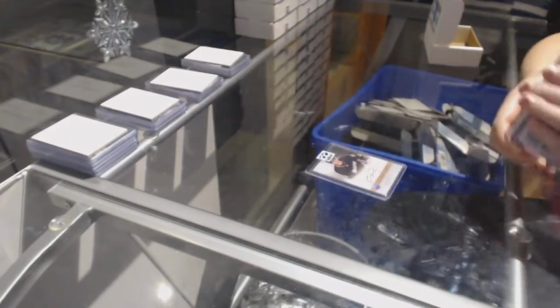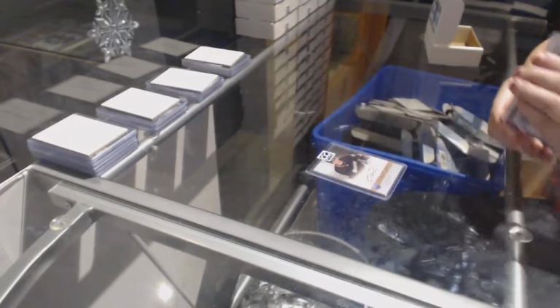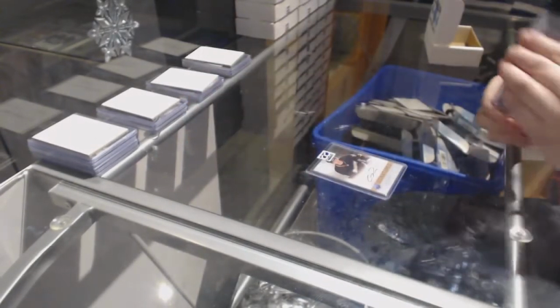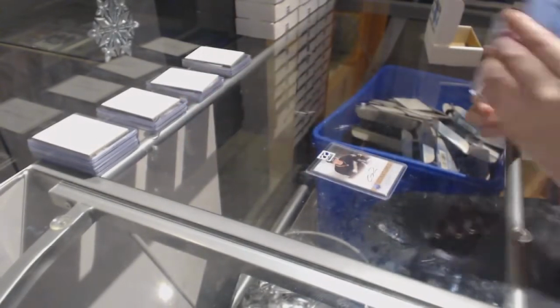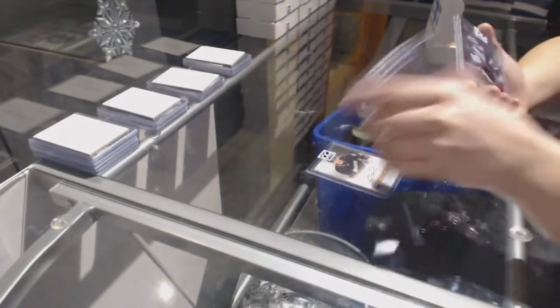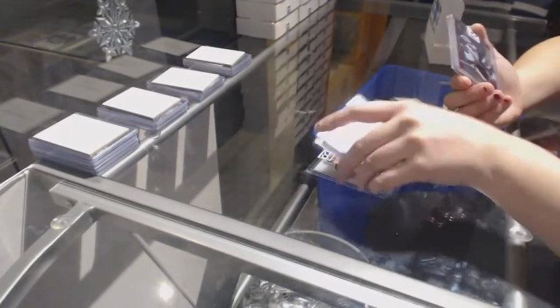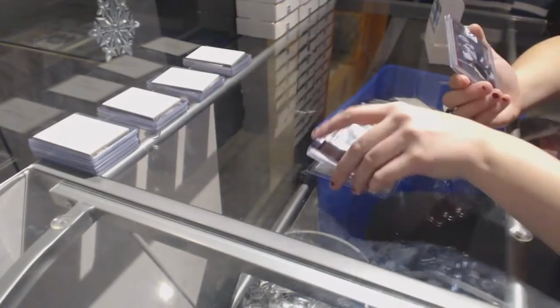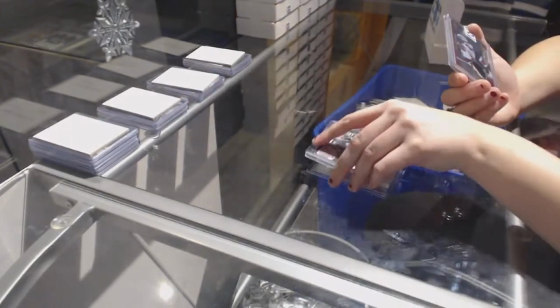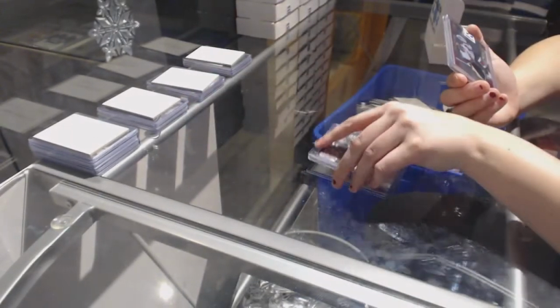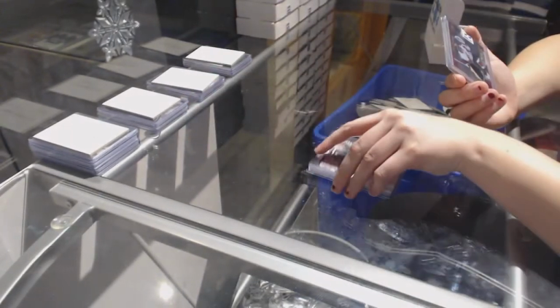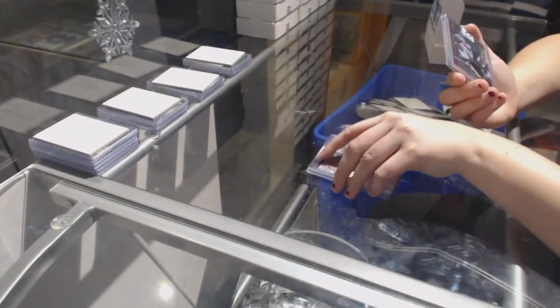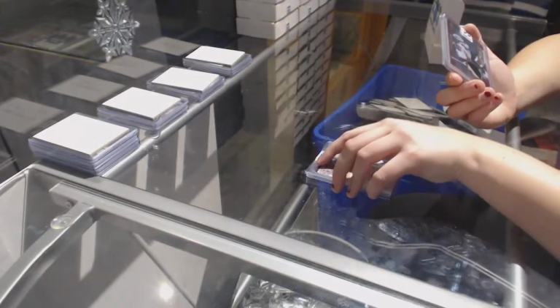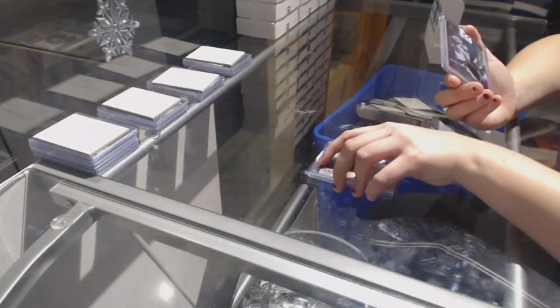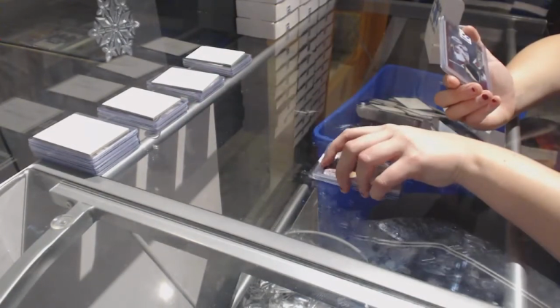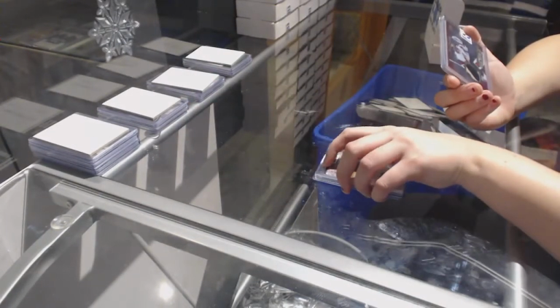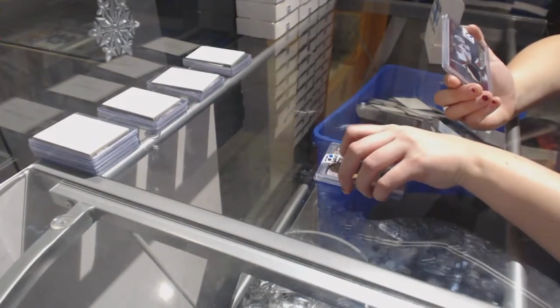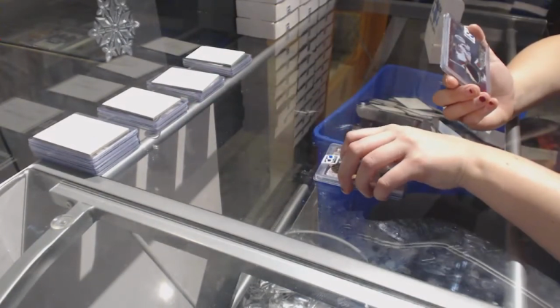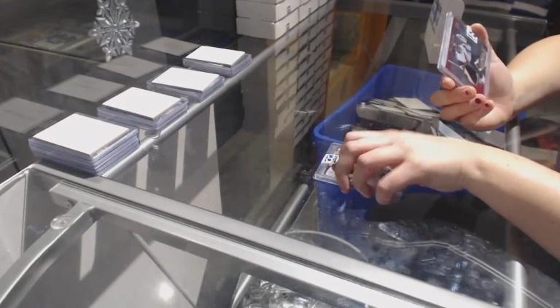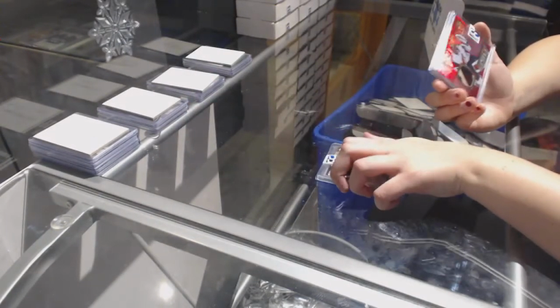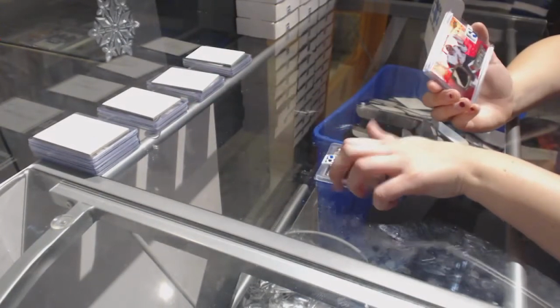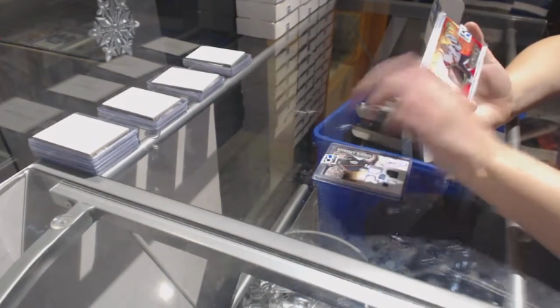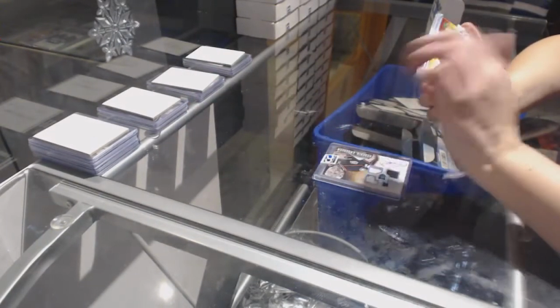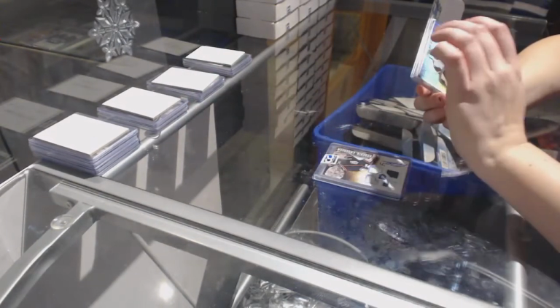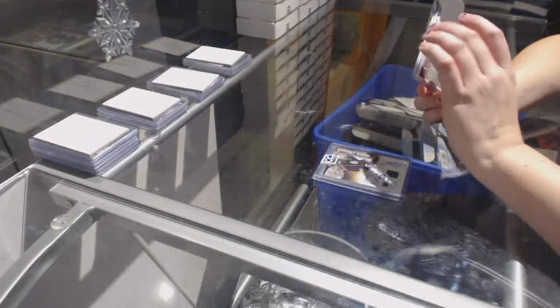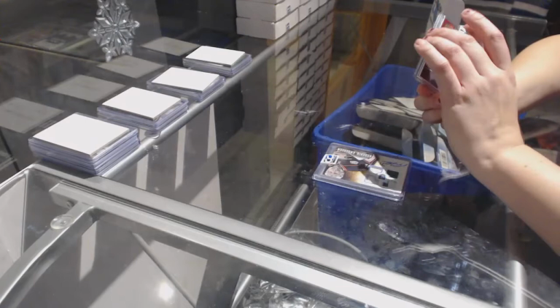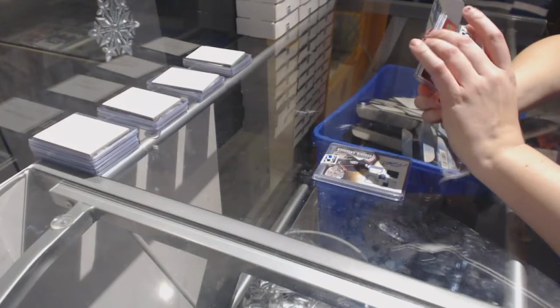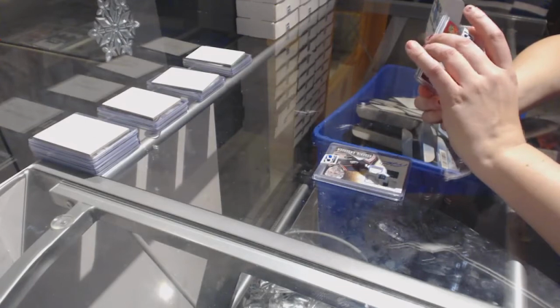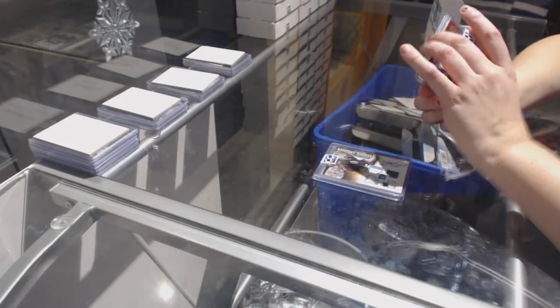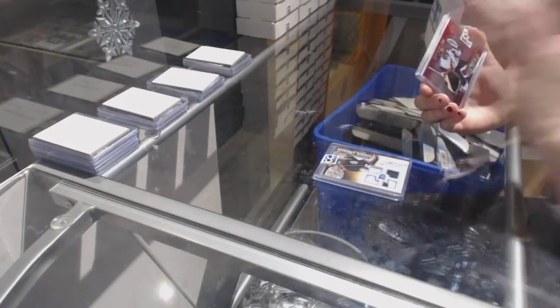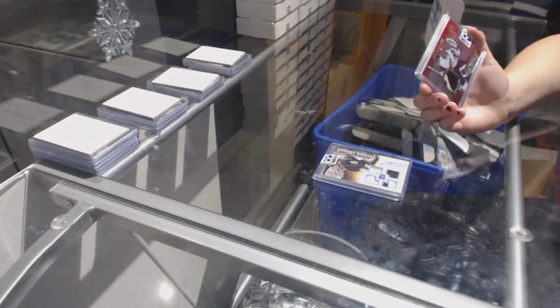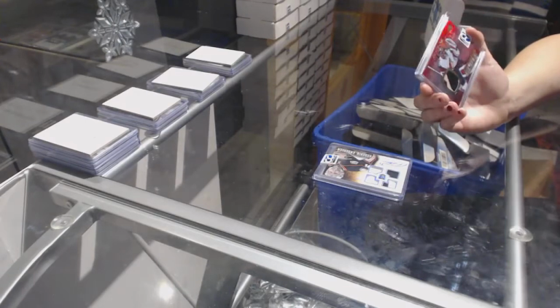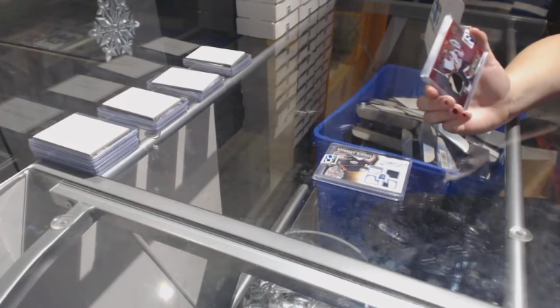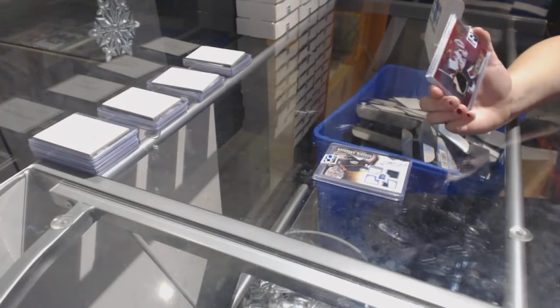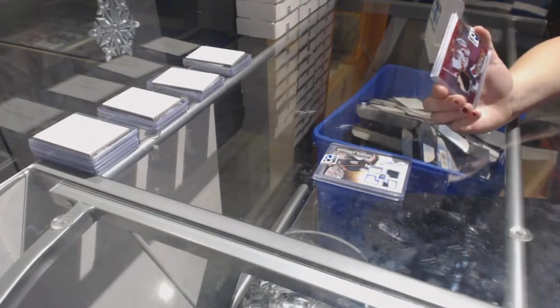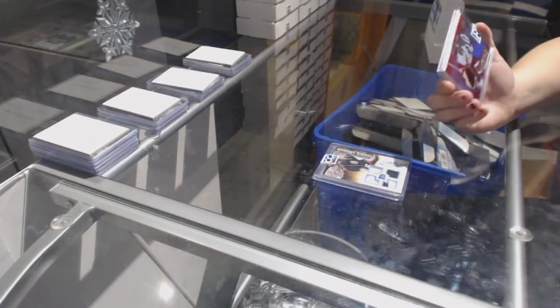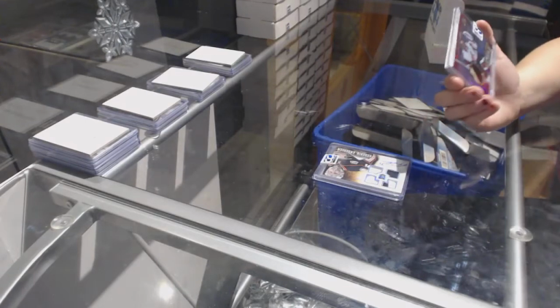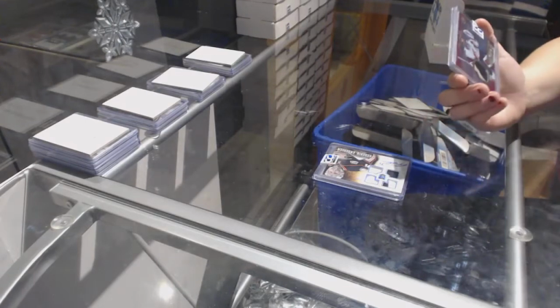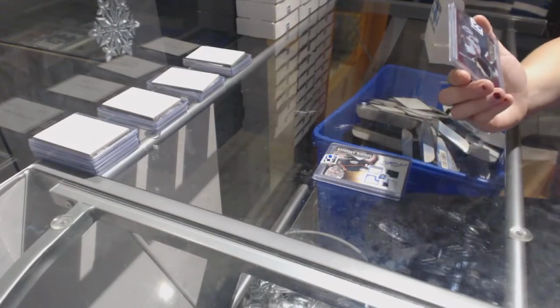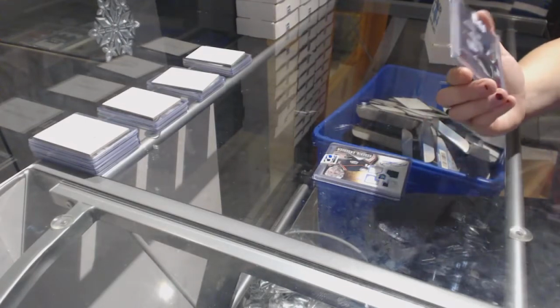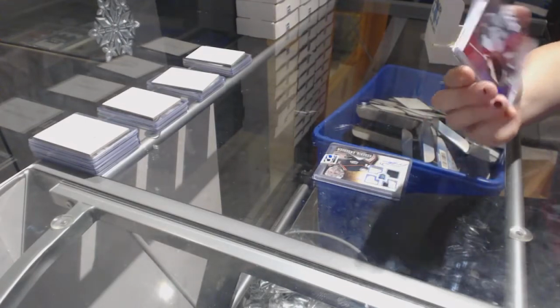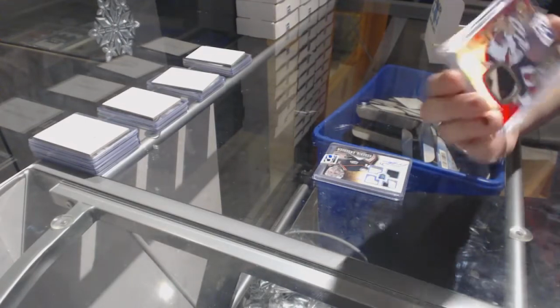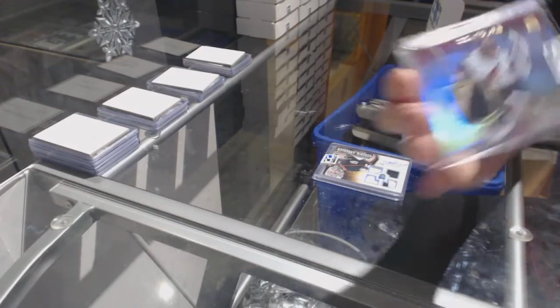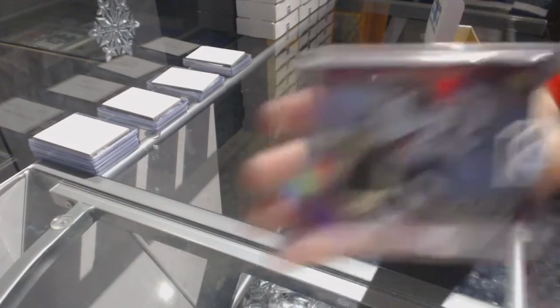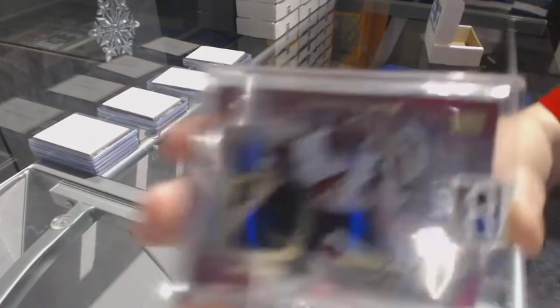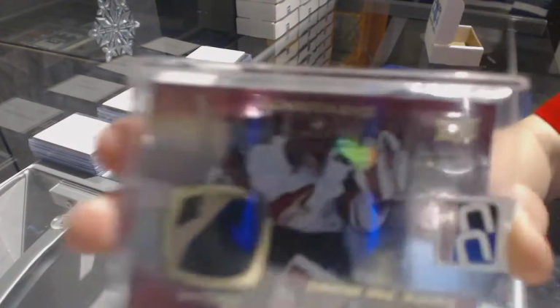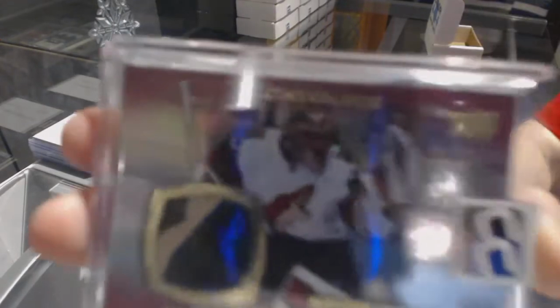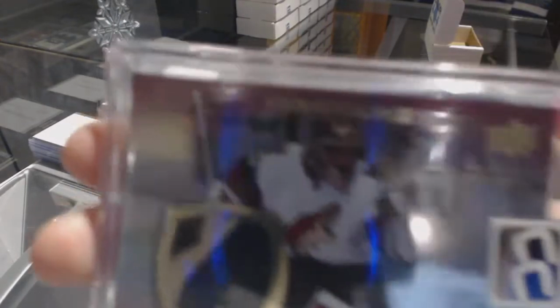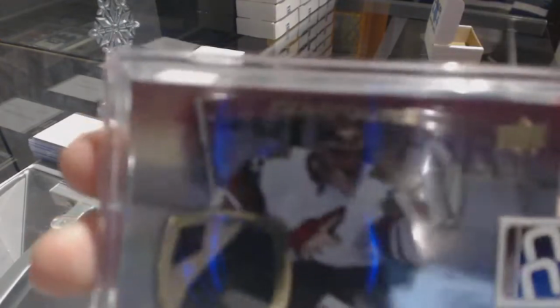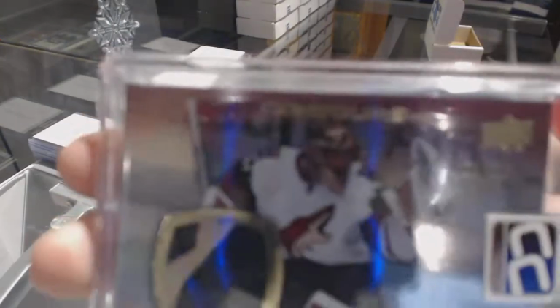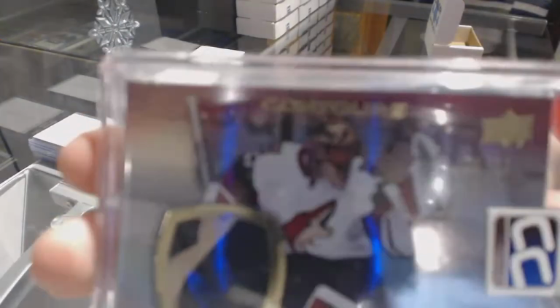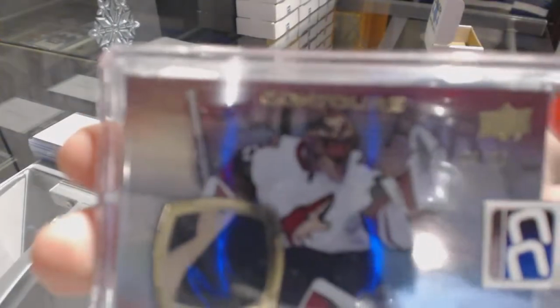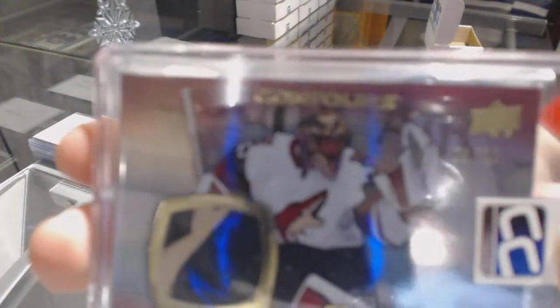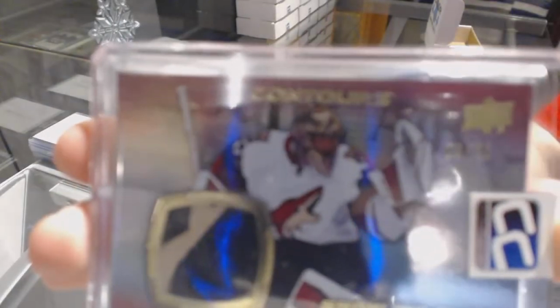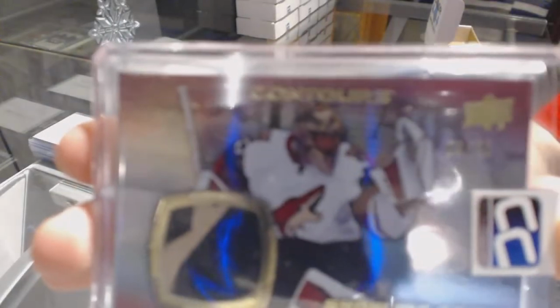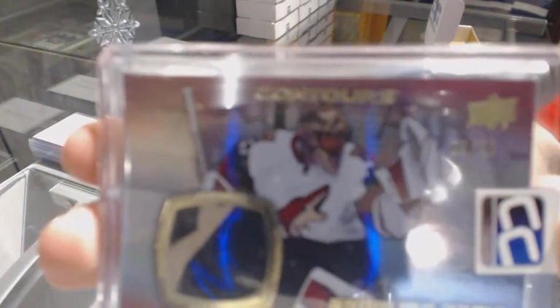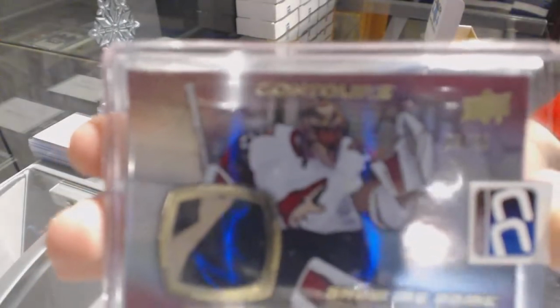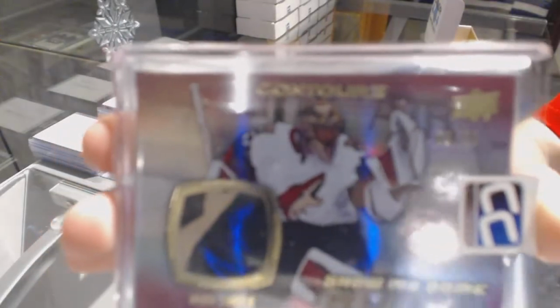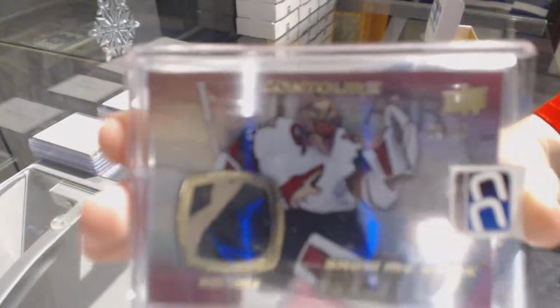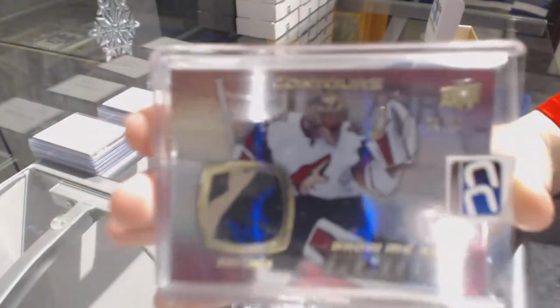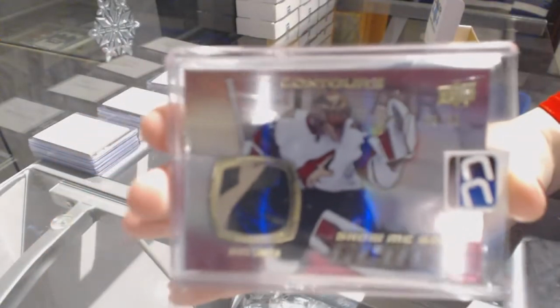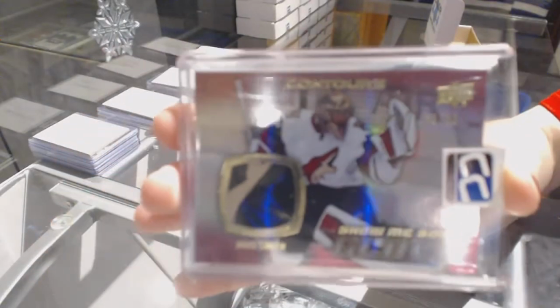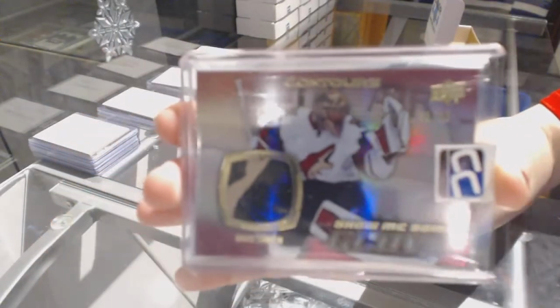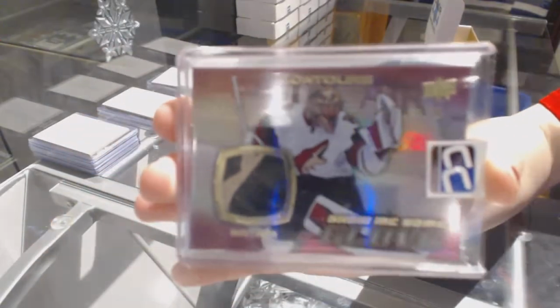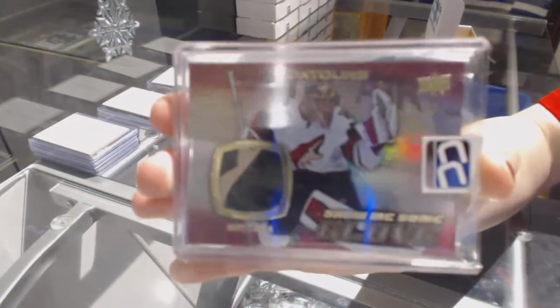And we've got a Show Me Some Glove Patch number to 20 of Mike Smith.